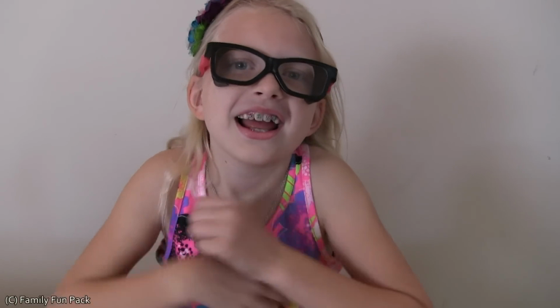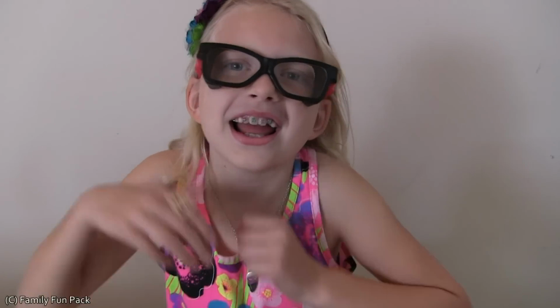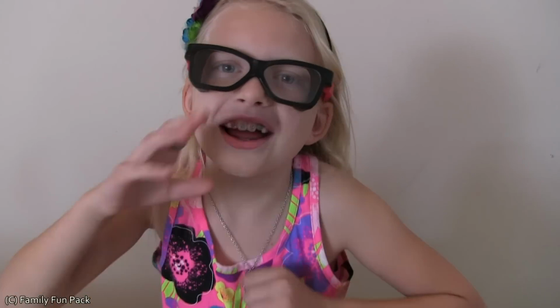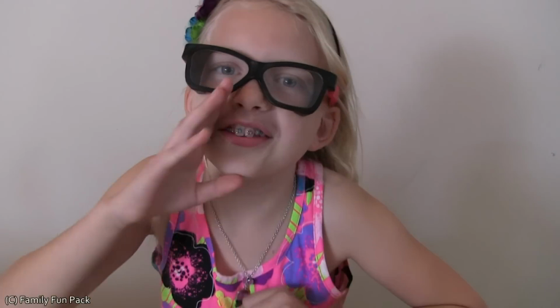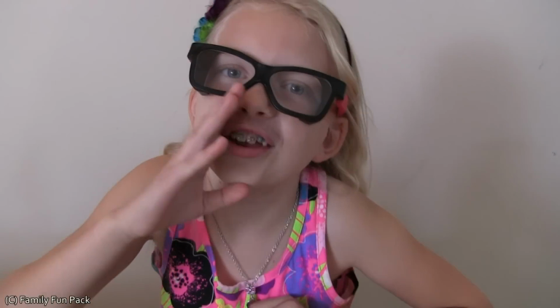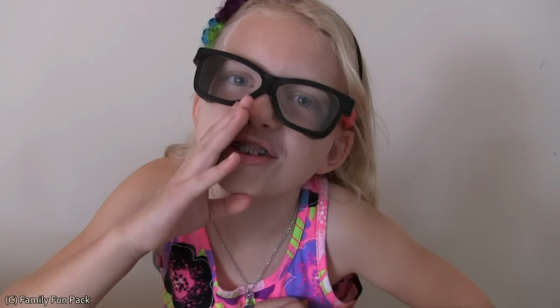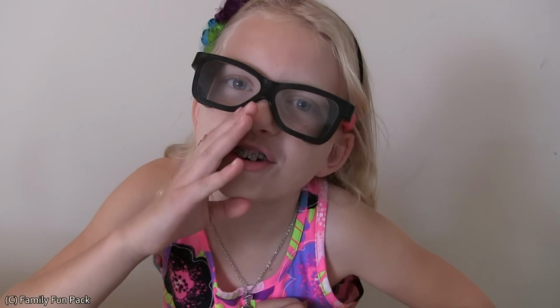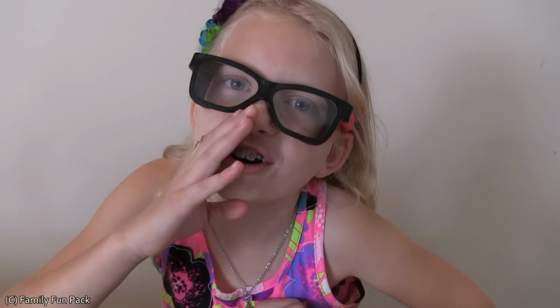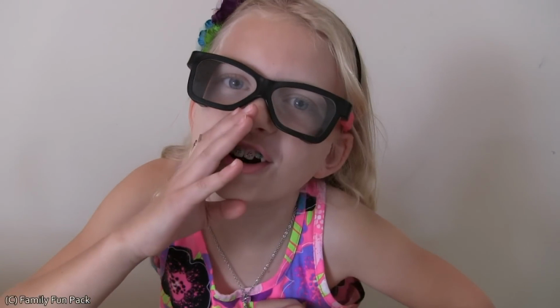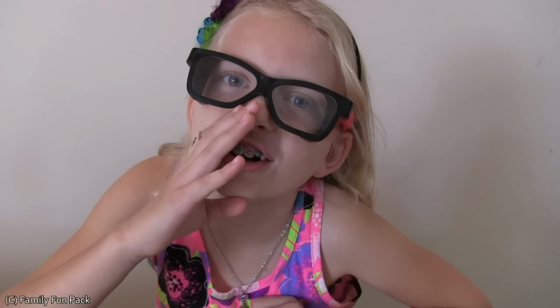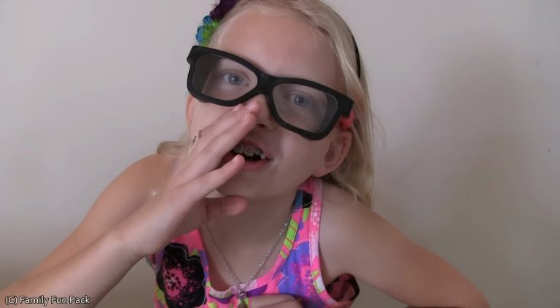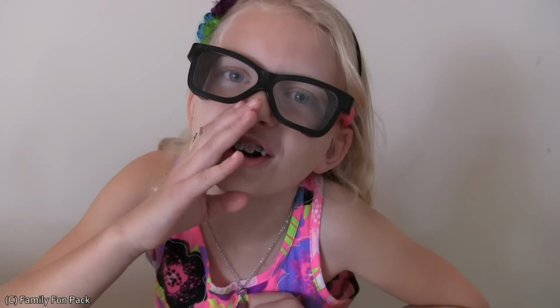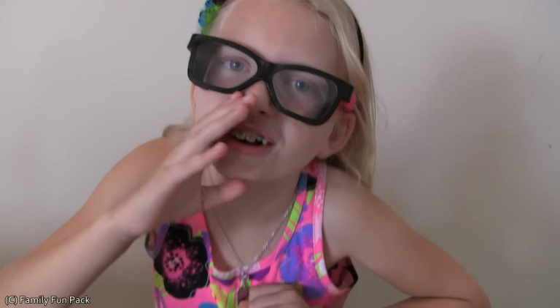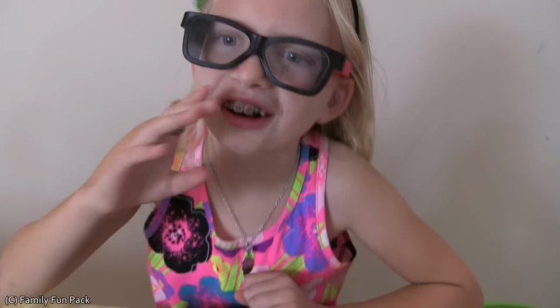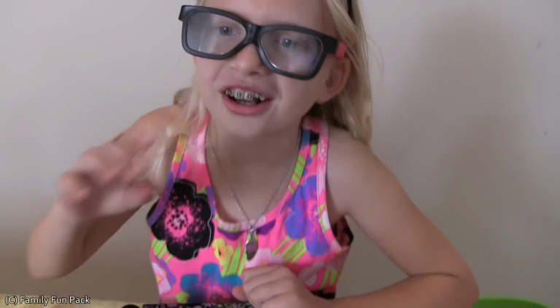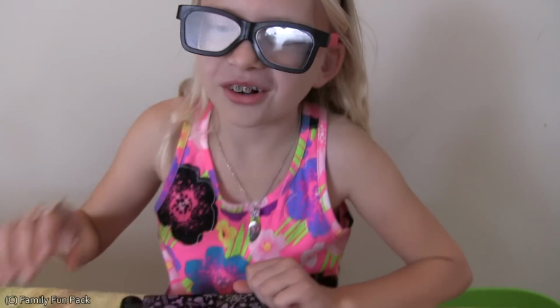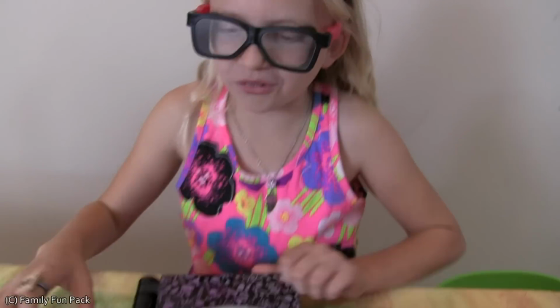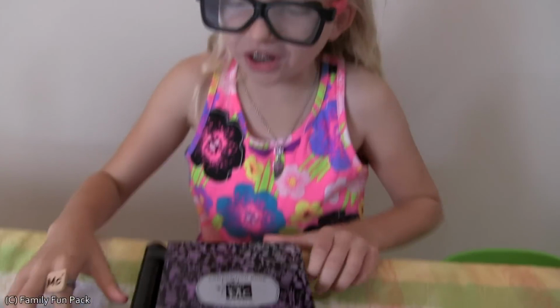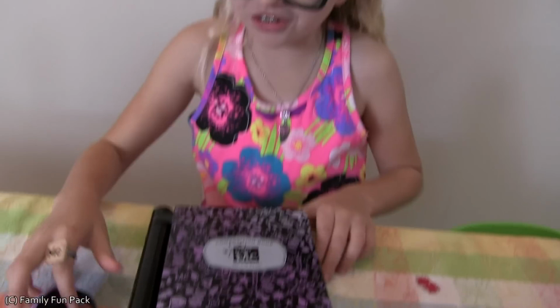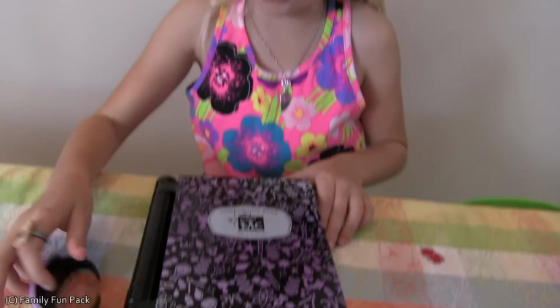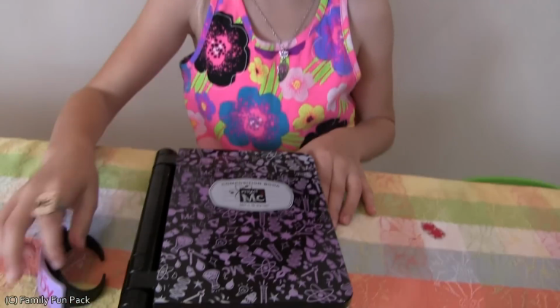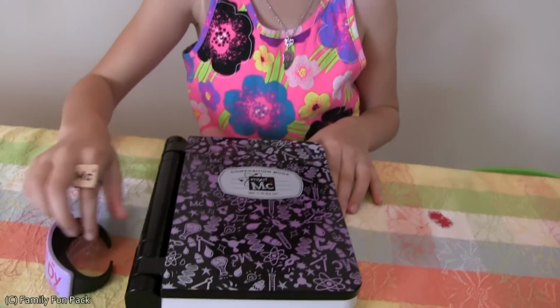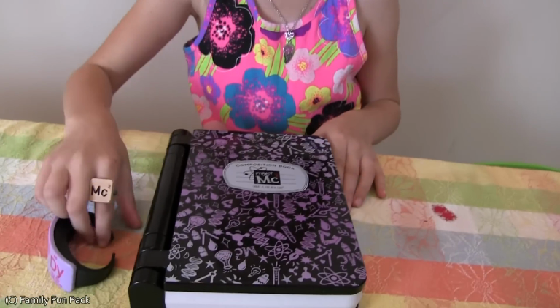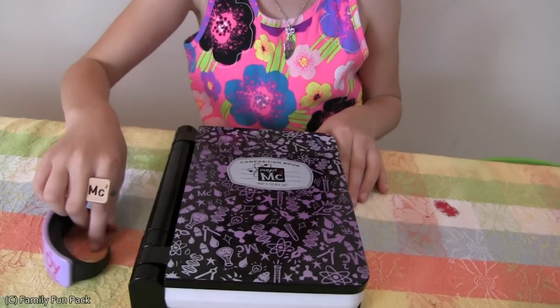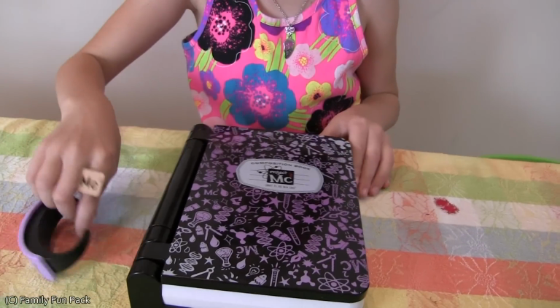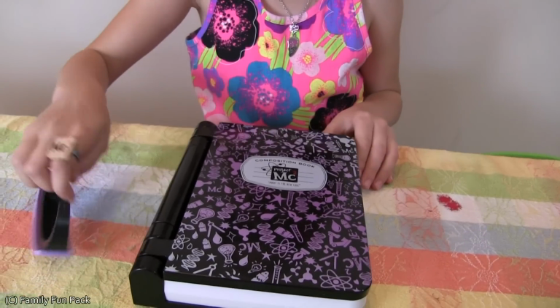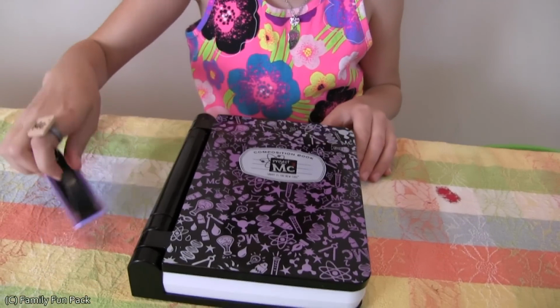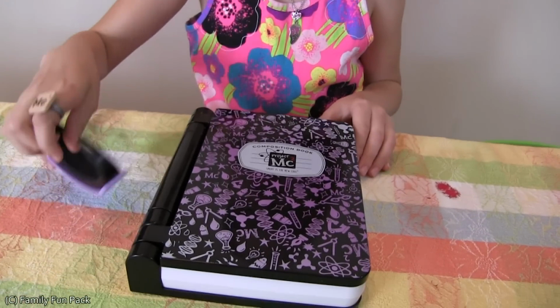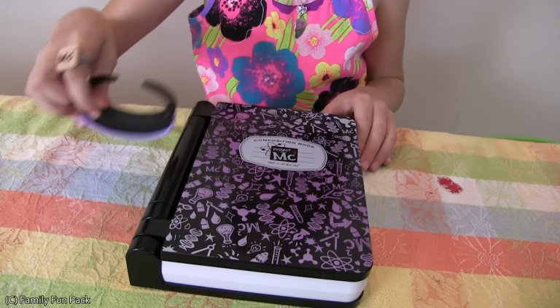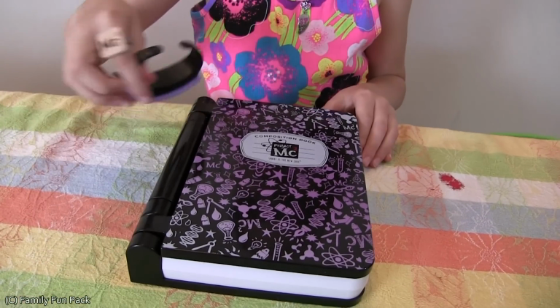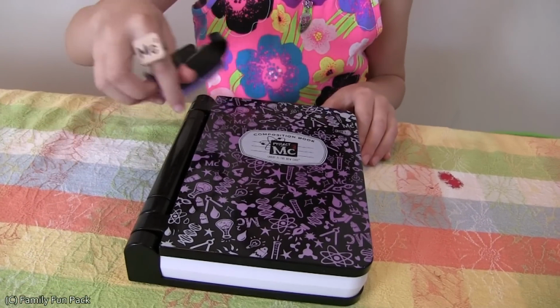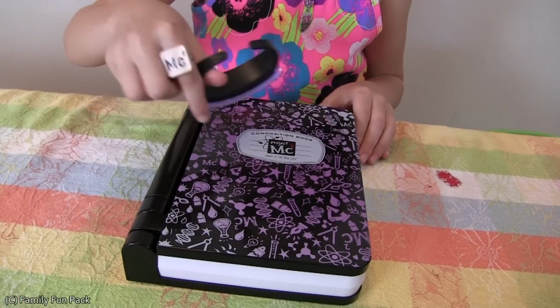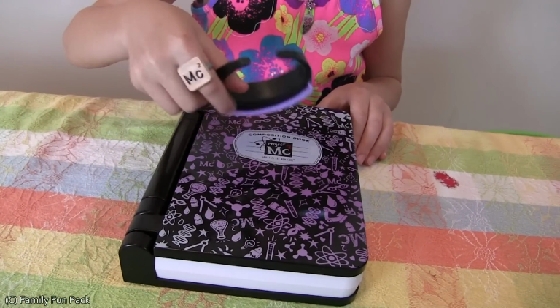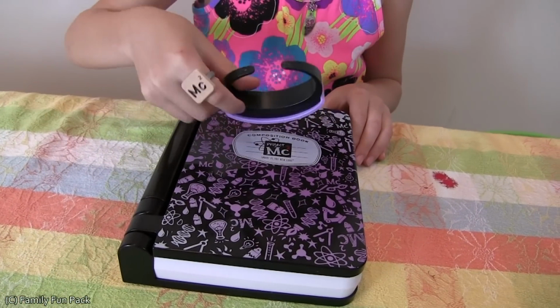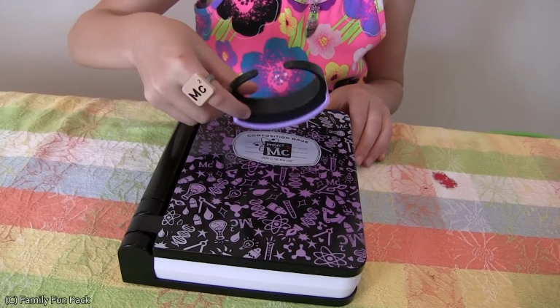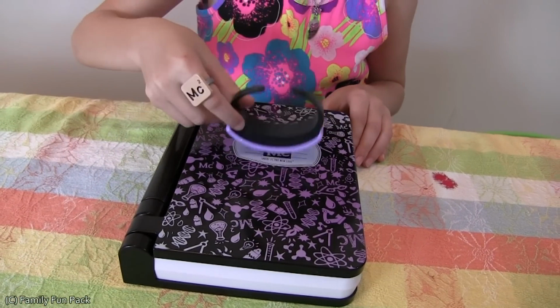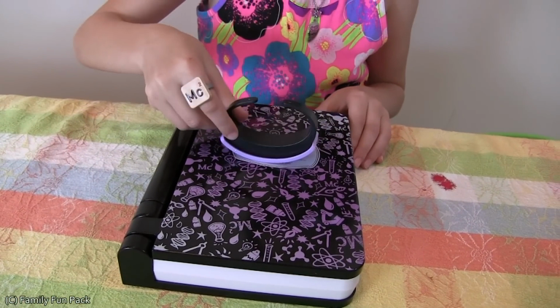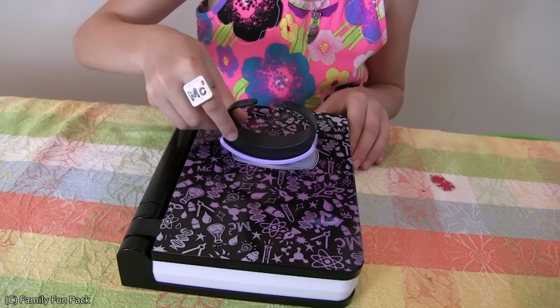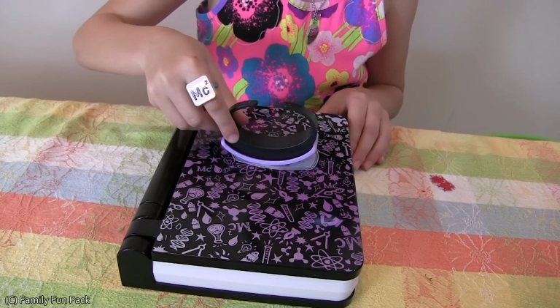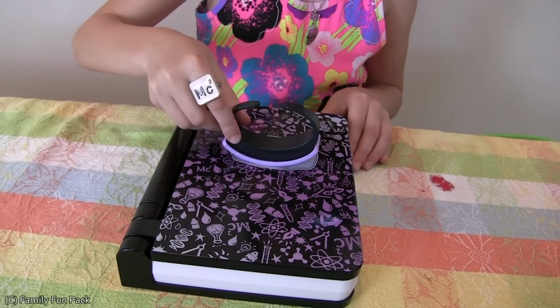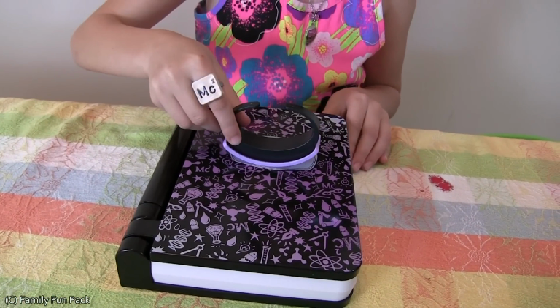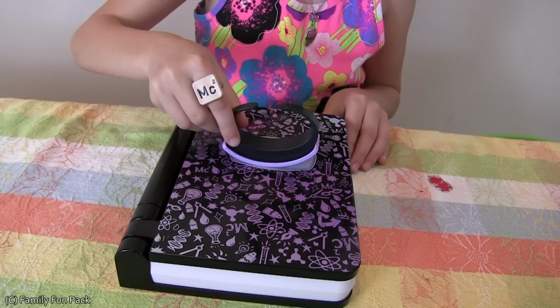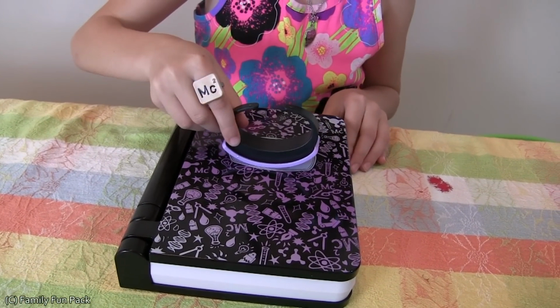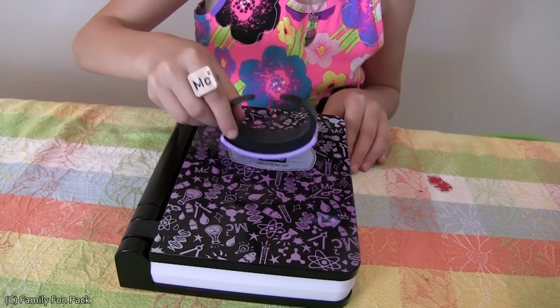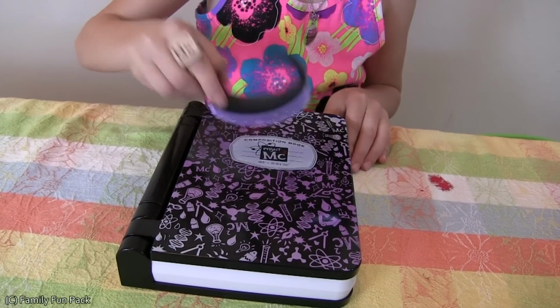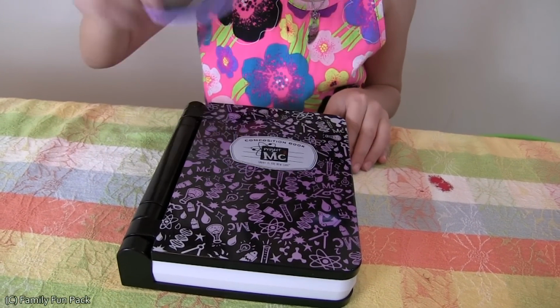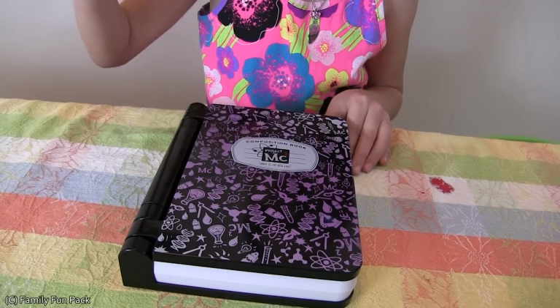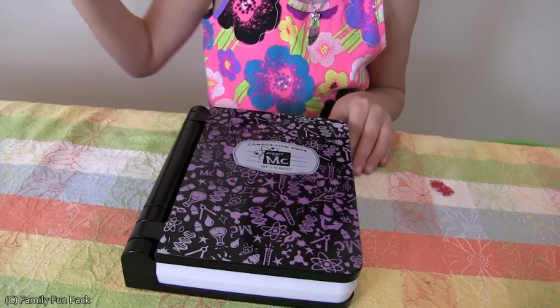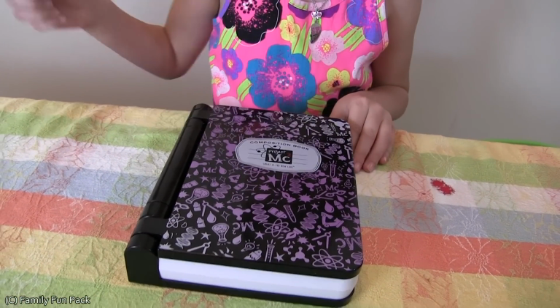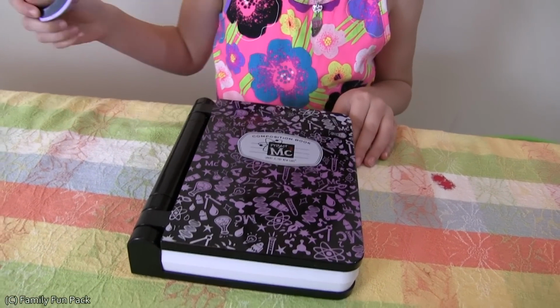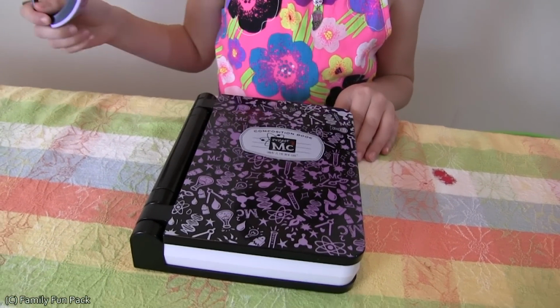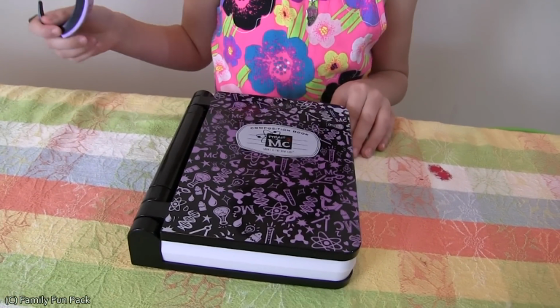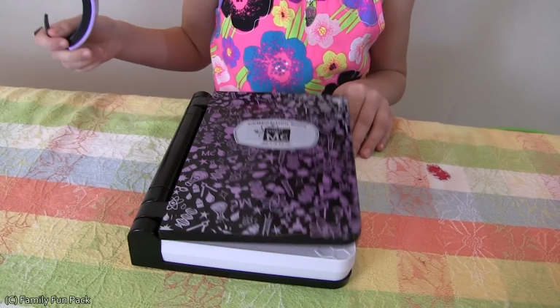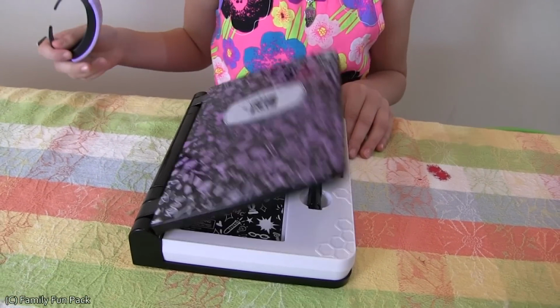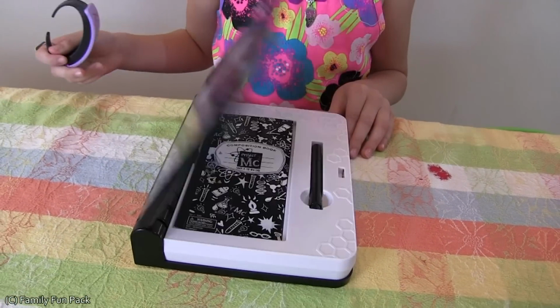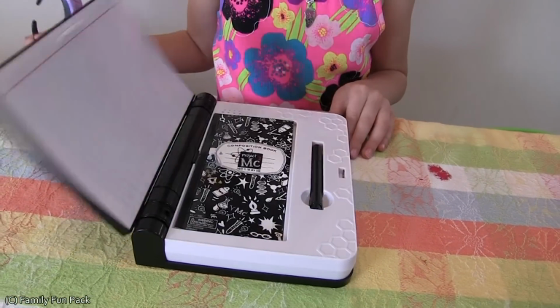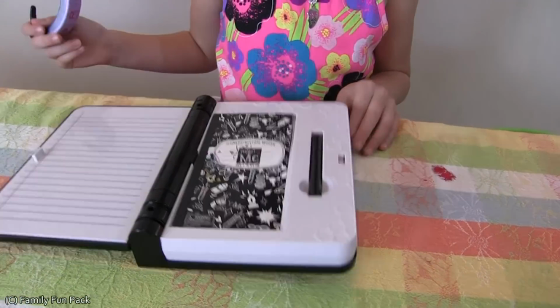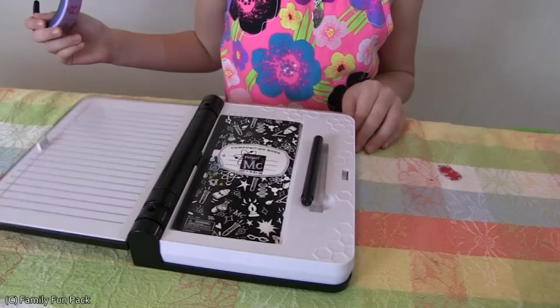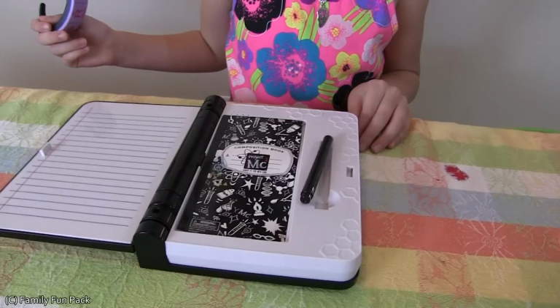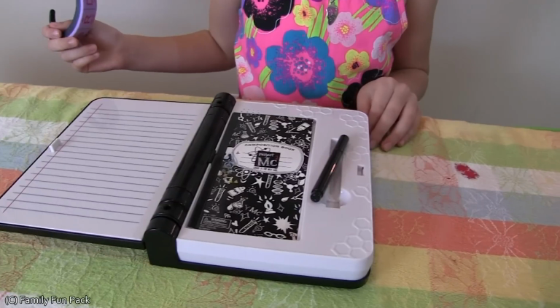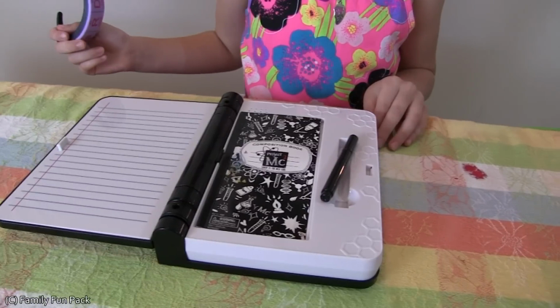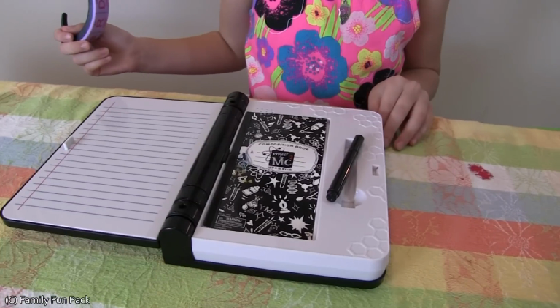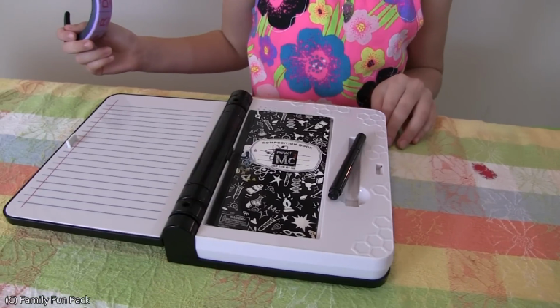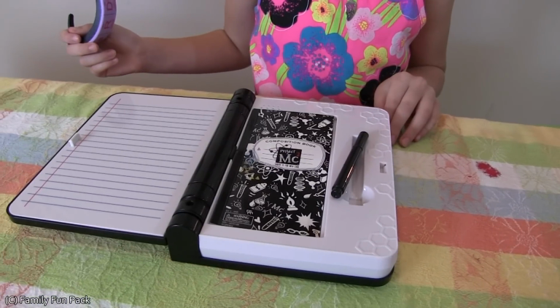It's a journal. Watch how it works. It's you!